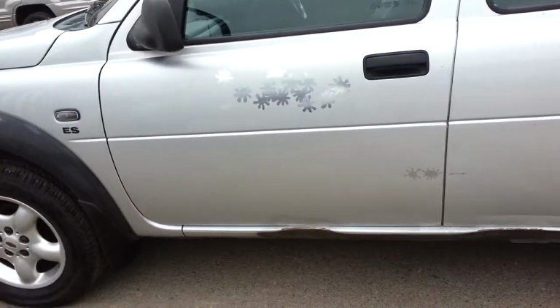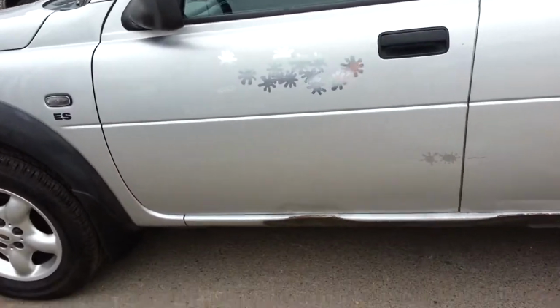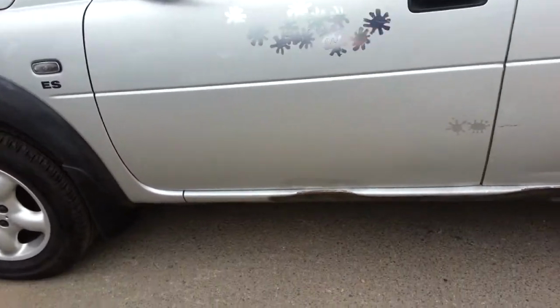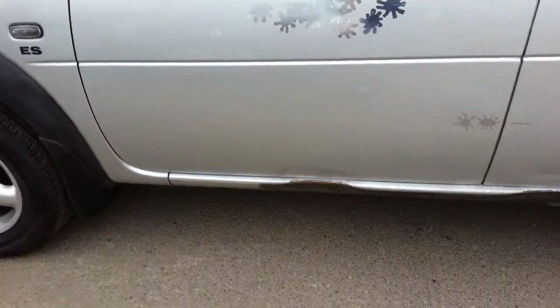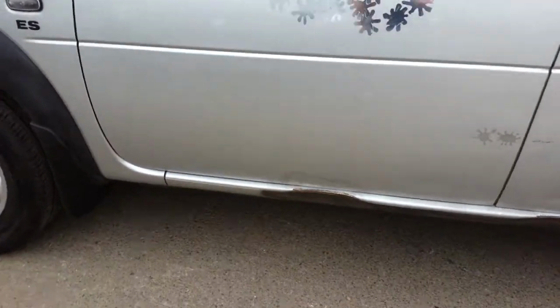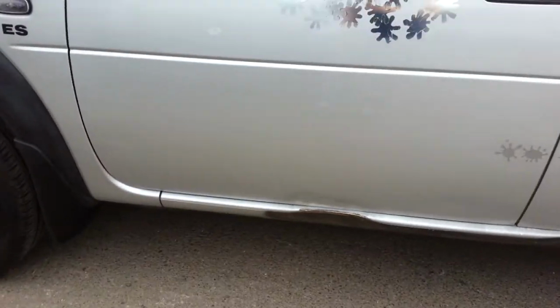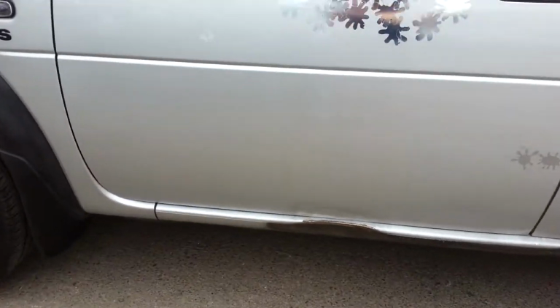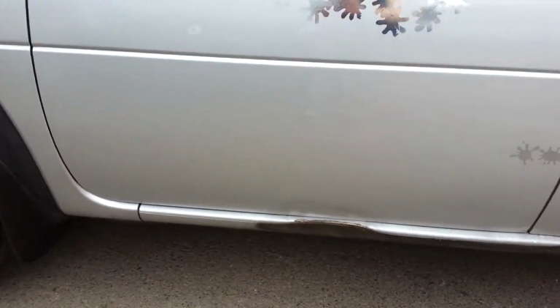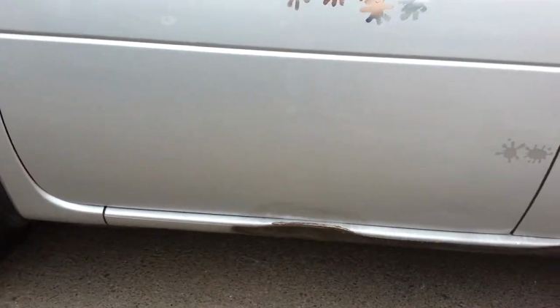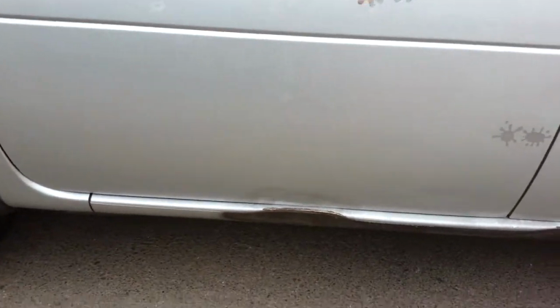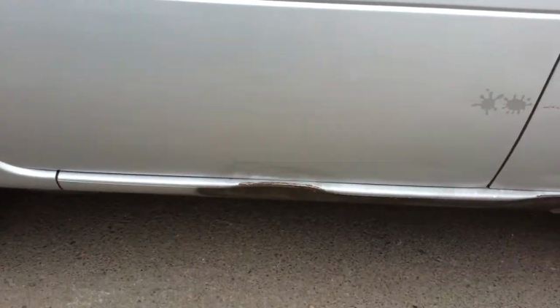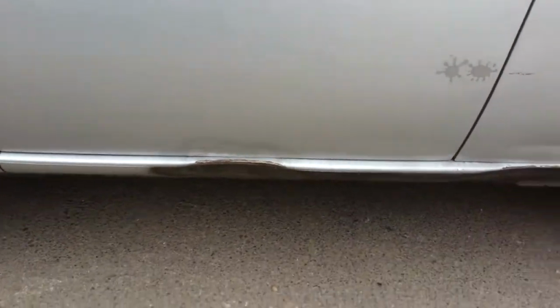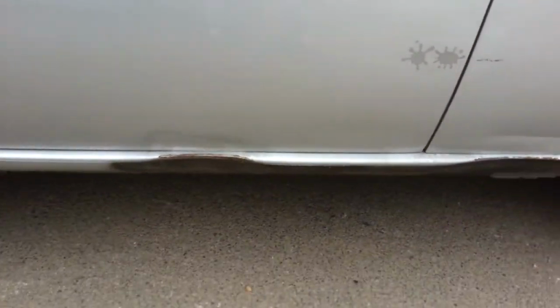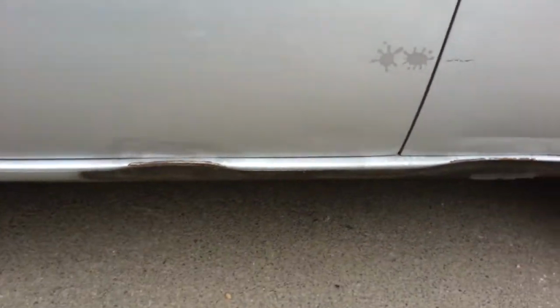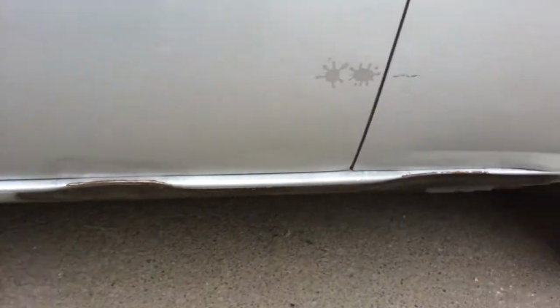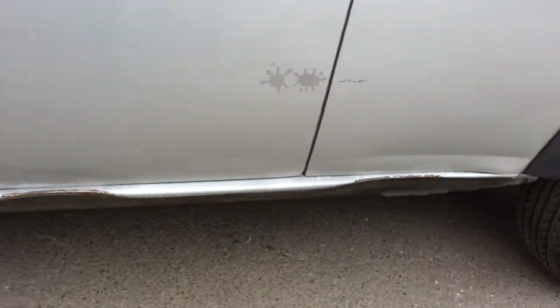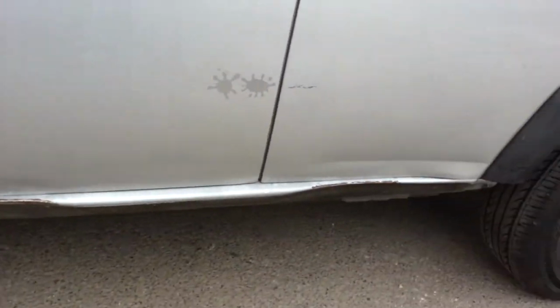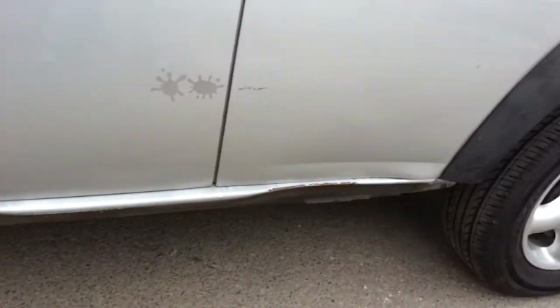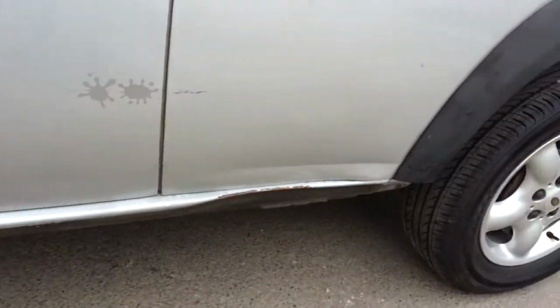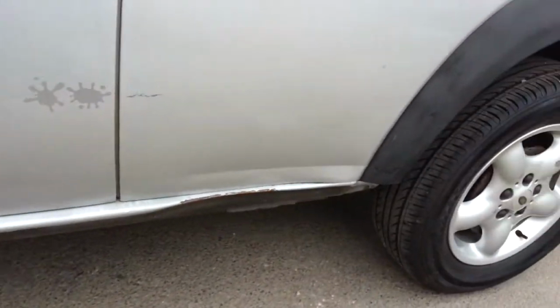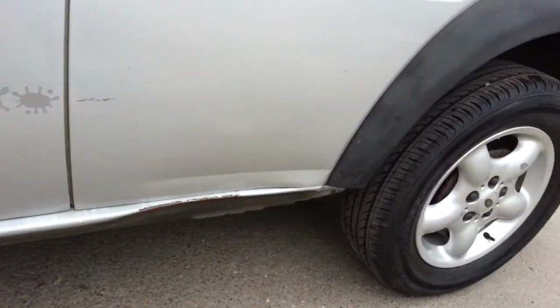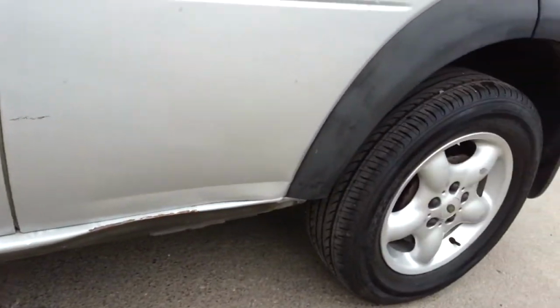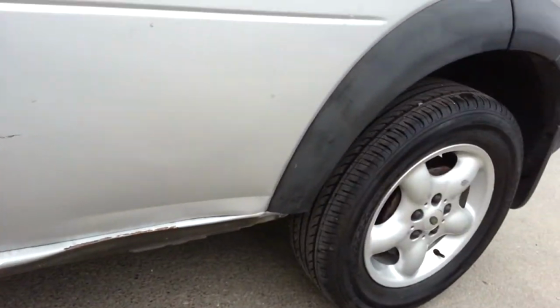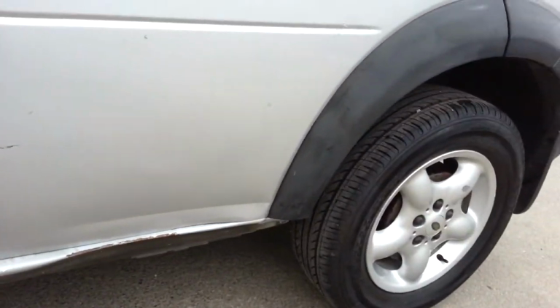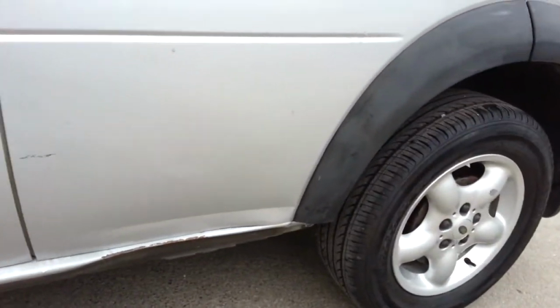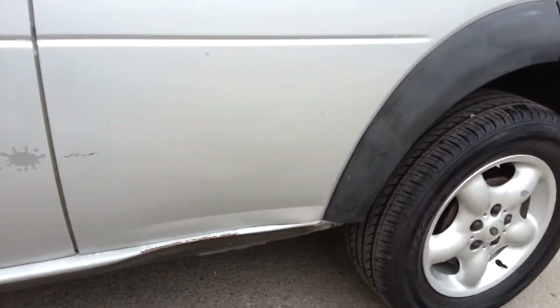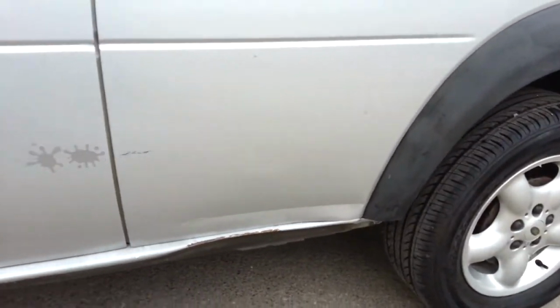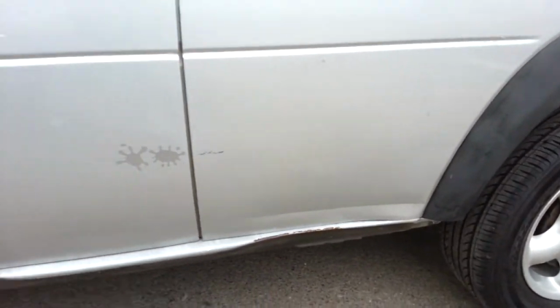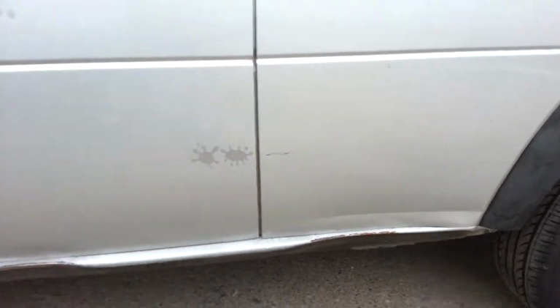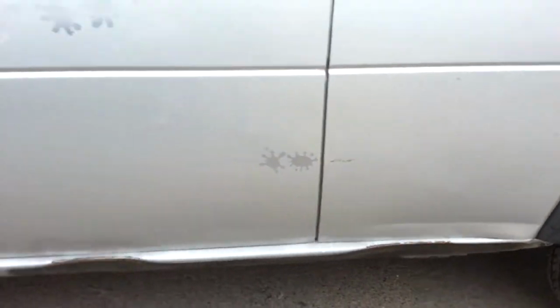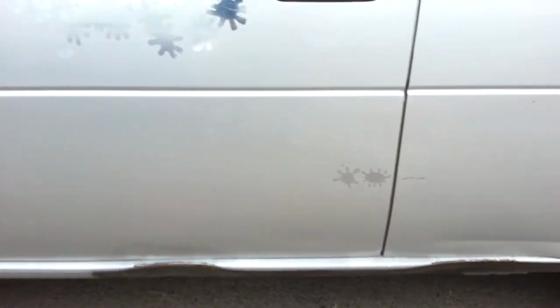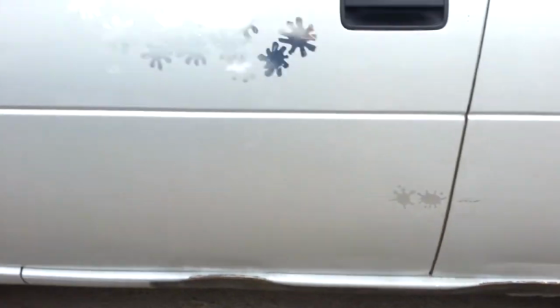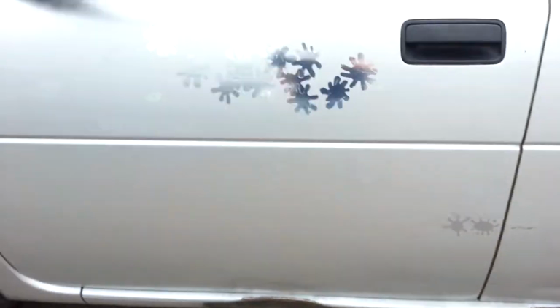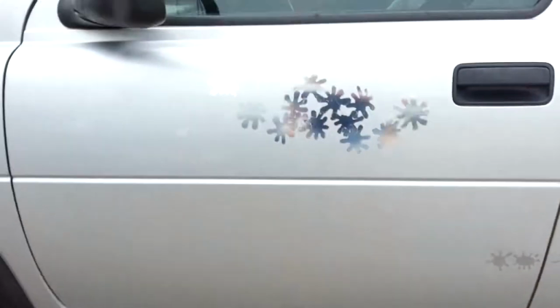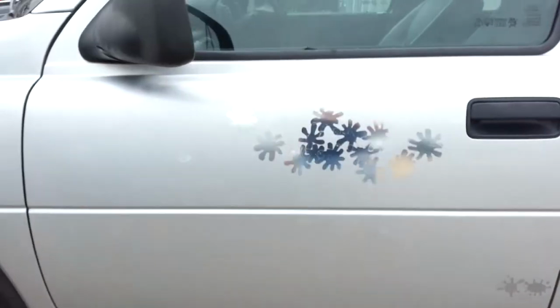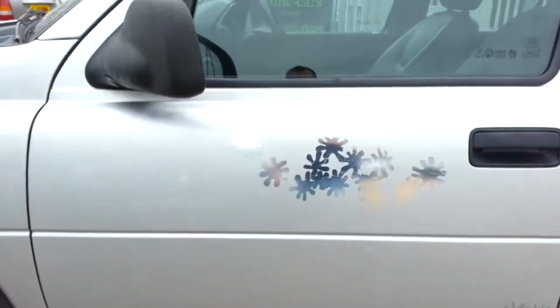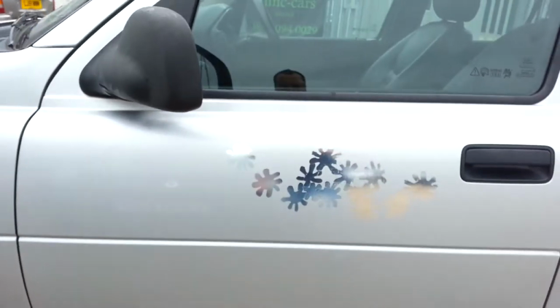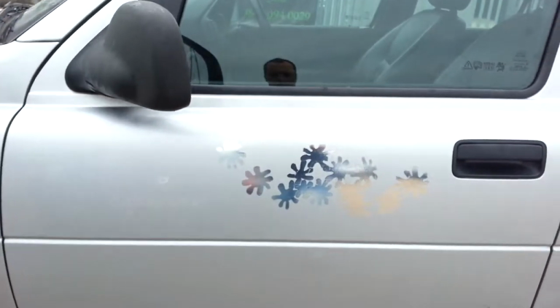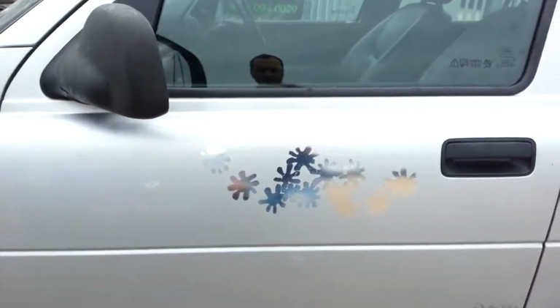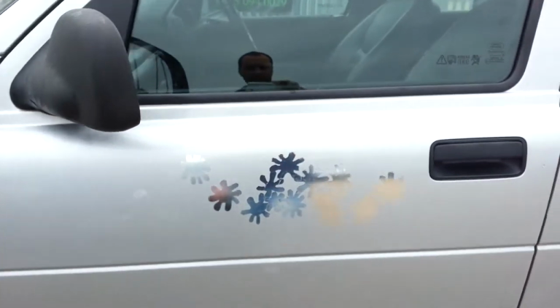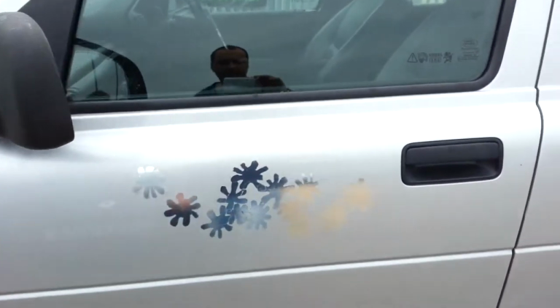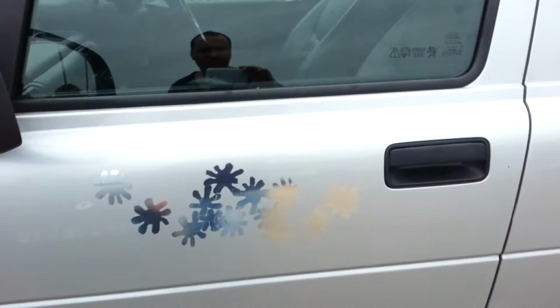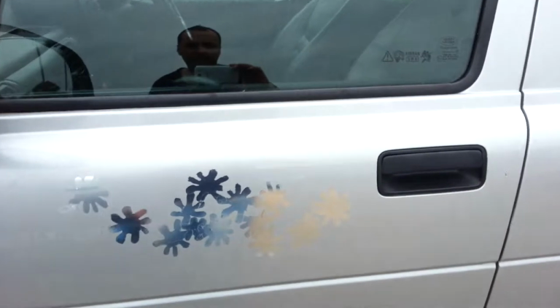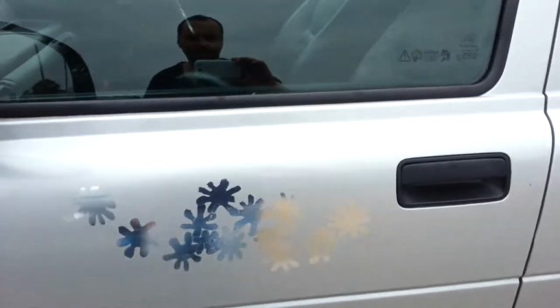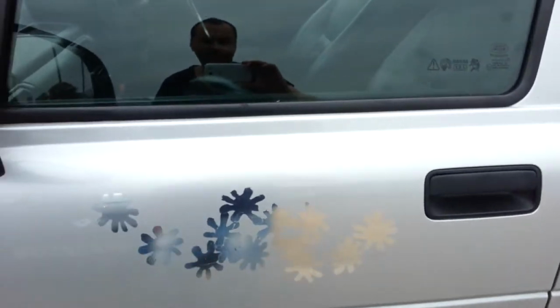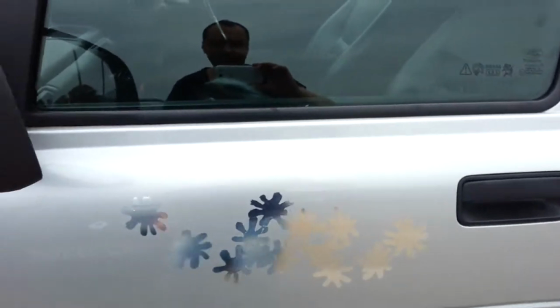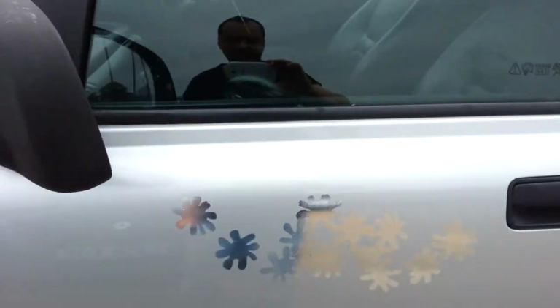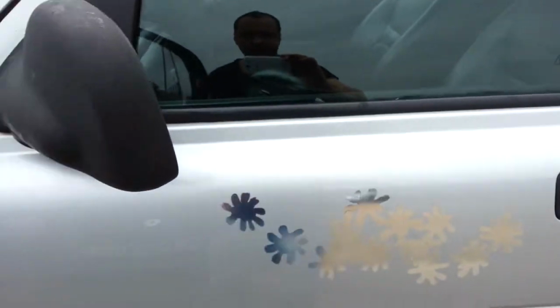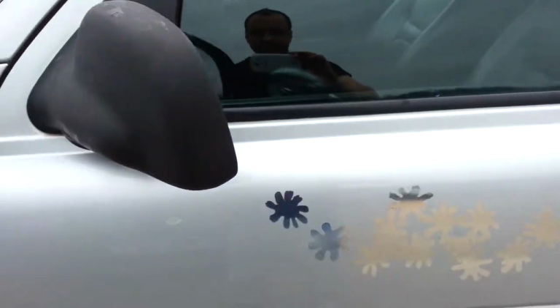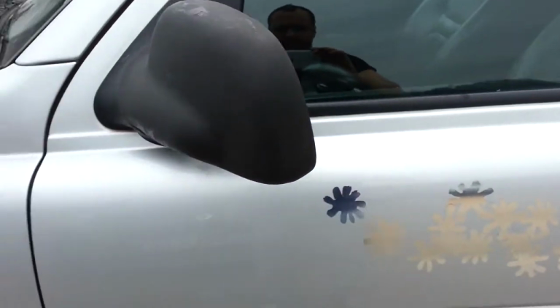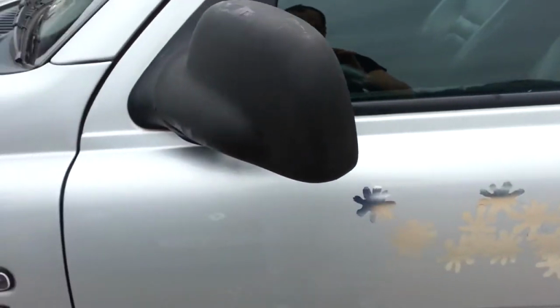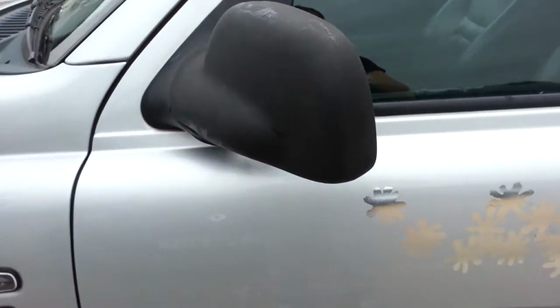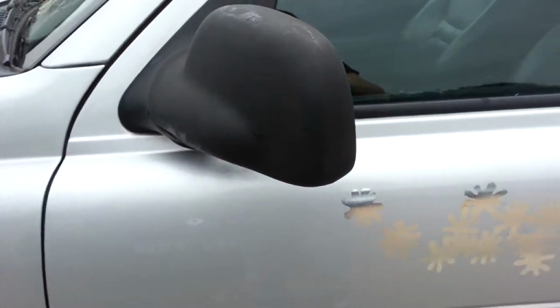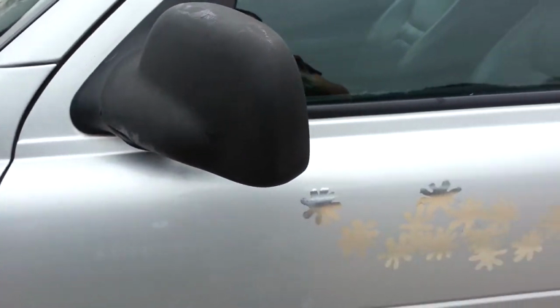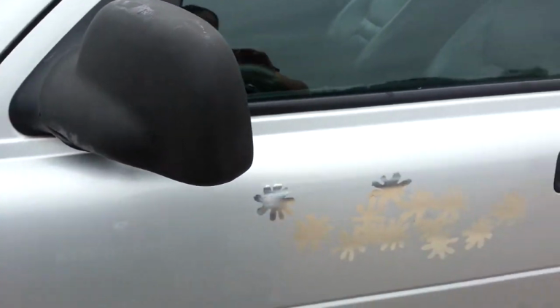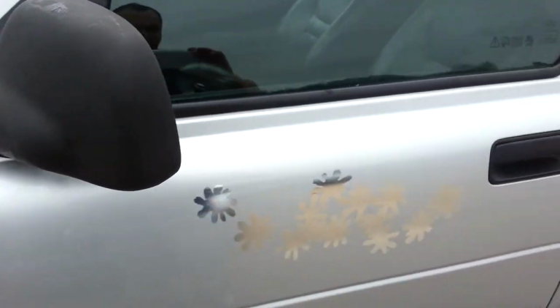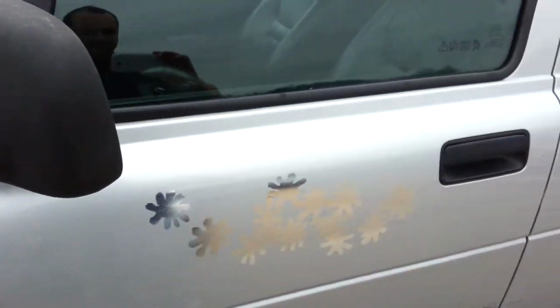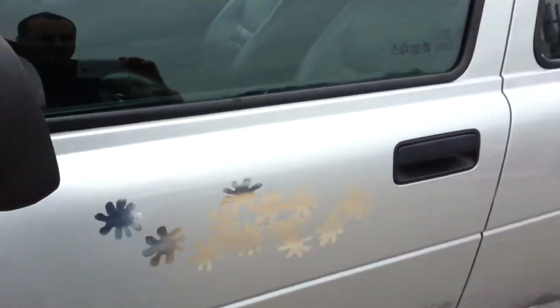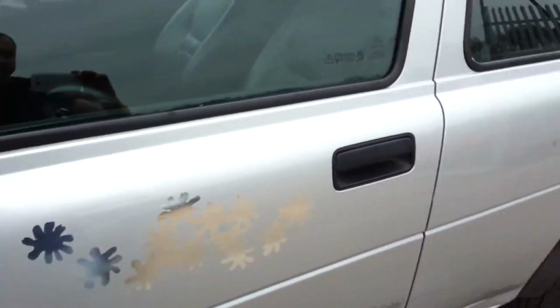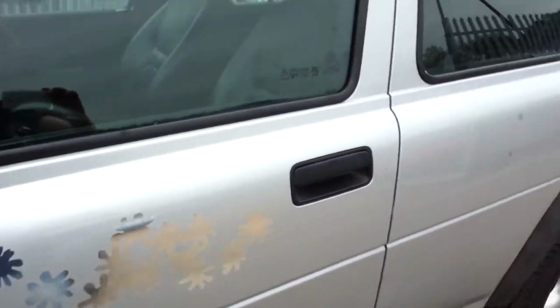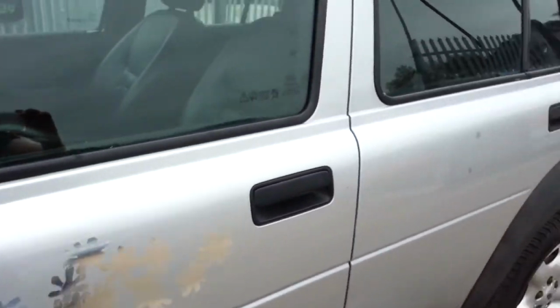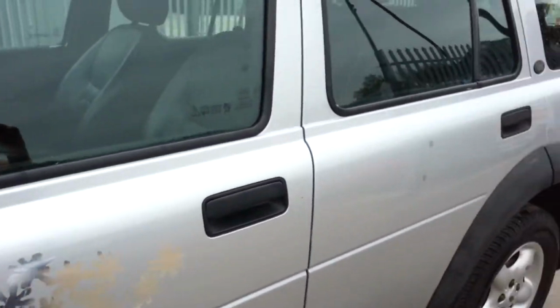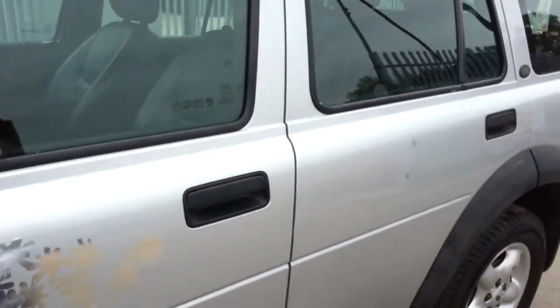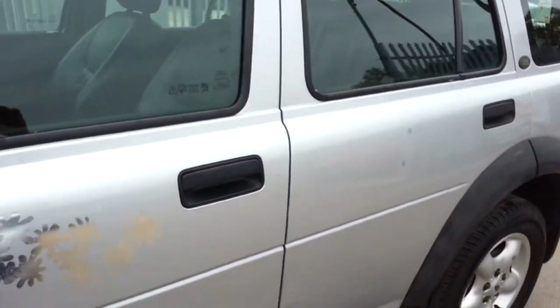As you can see, there's a little bit of a scrape along there, and these are the pictures that they've decided to leave on the car.